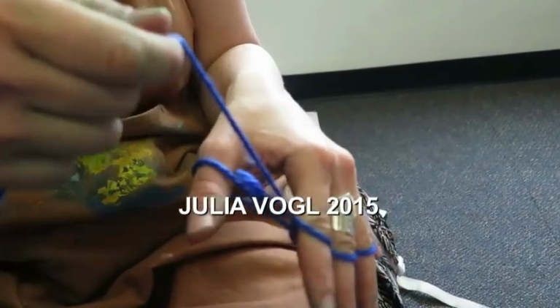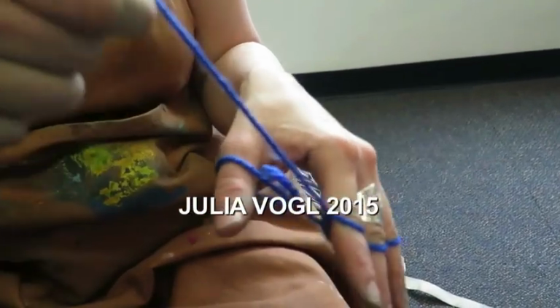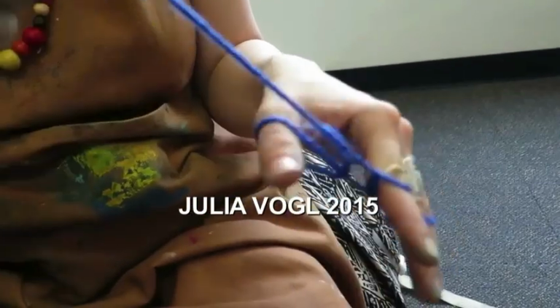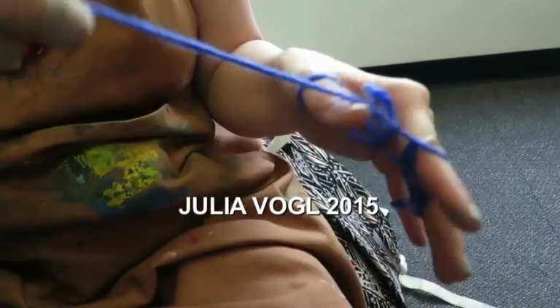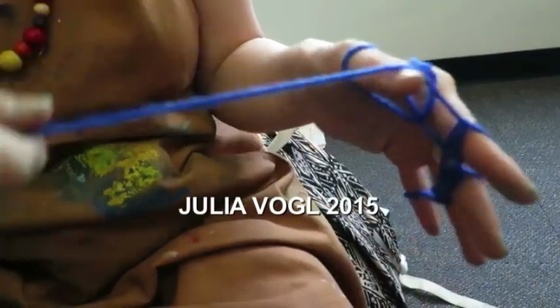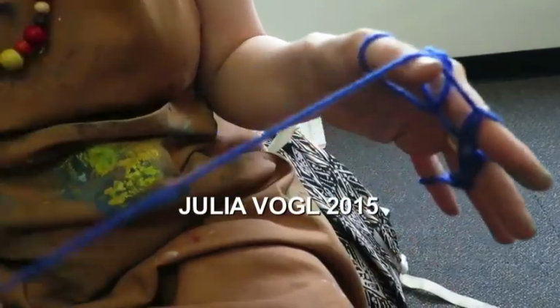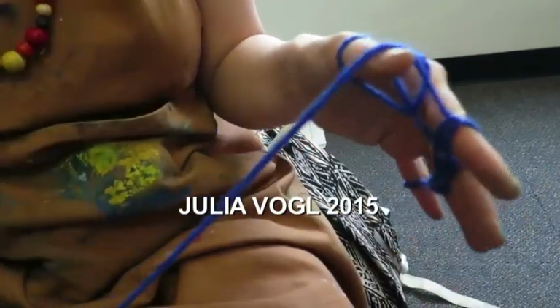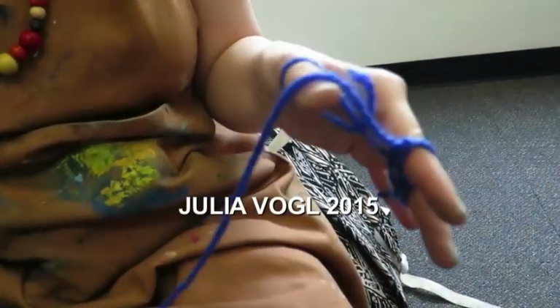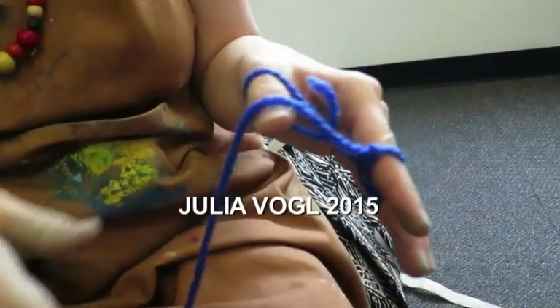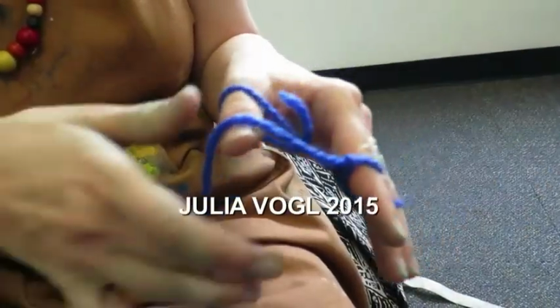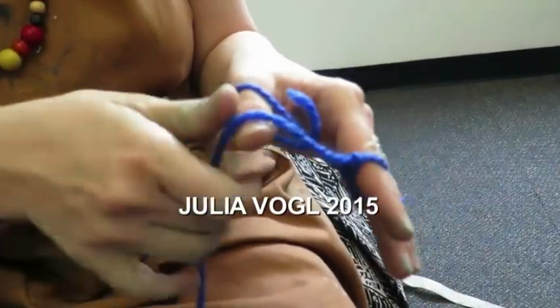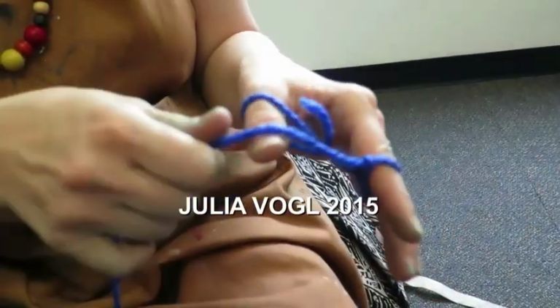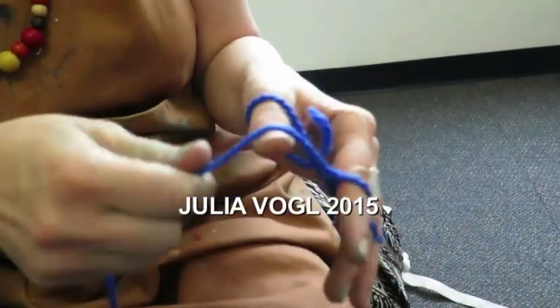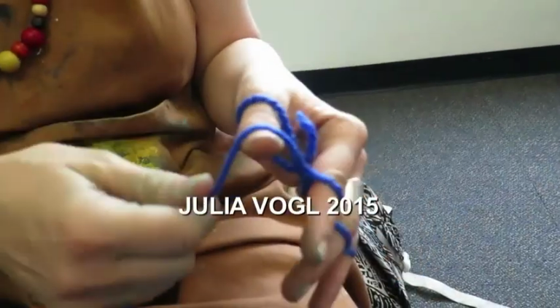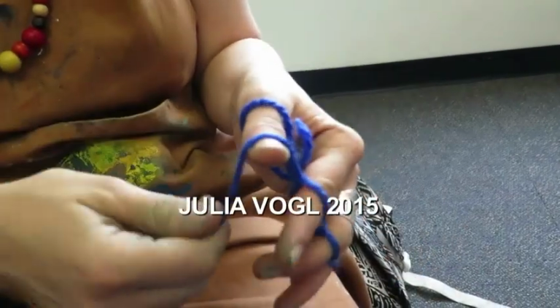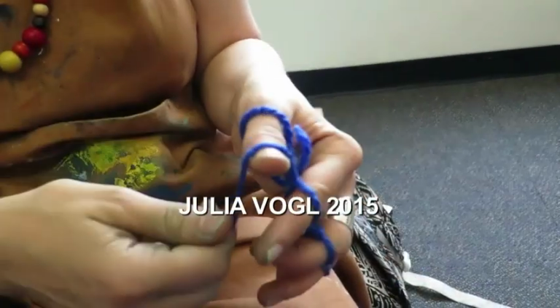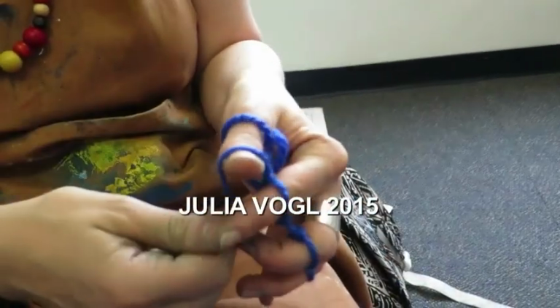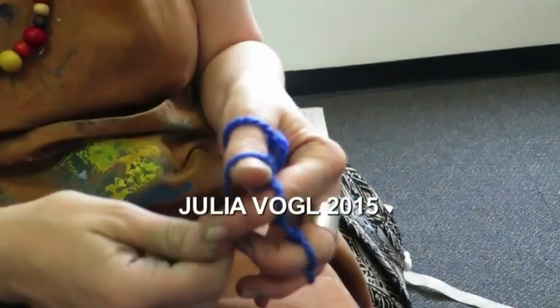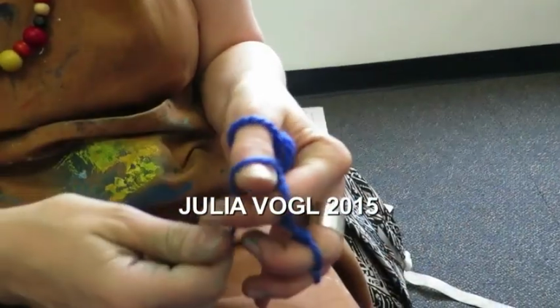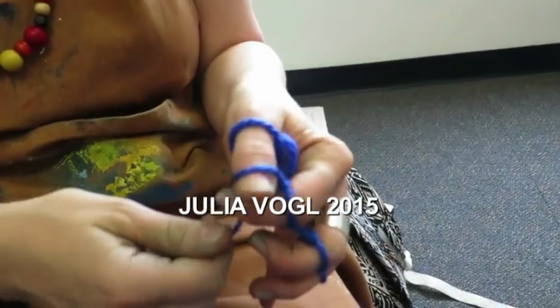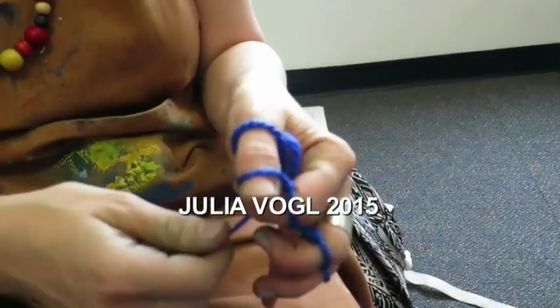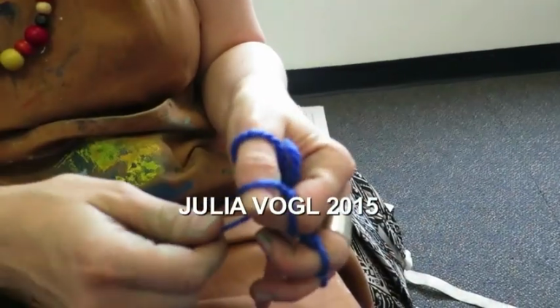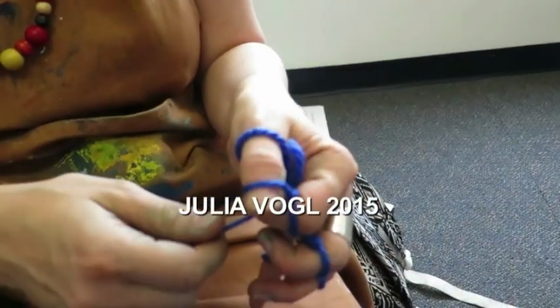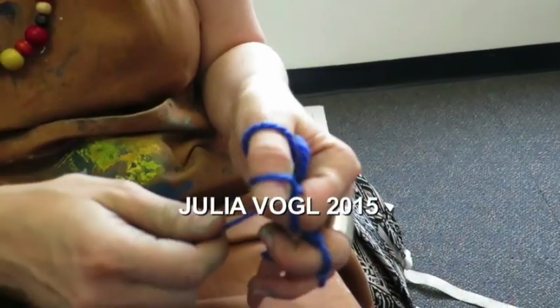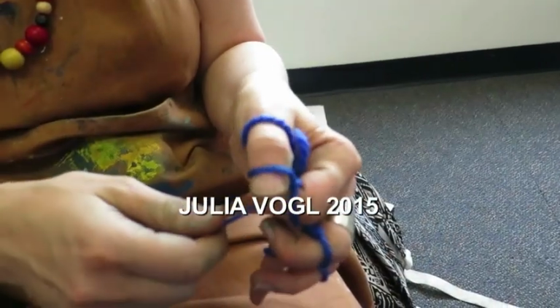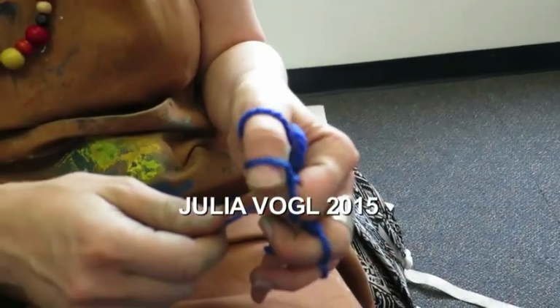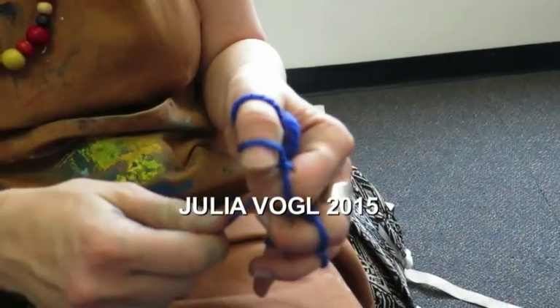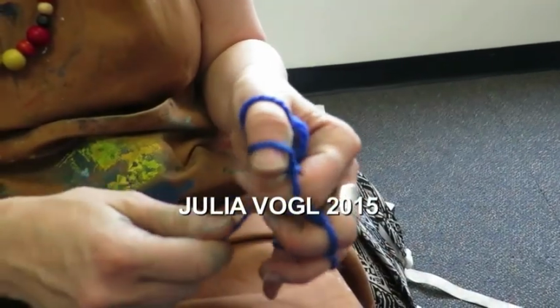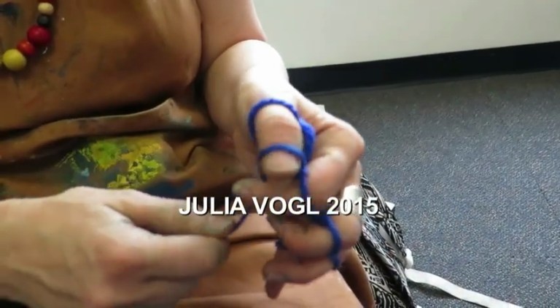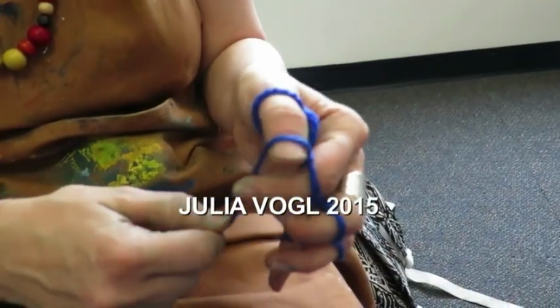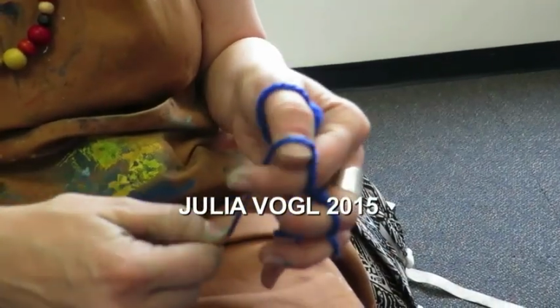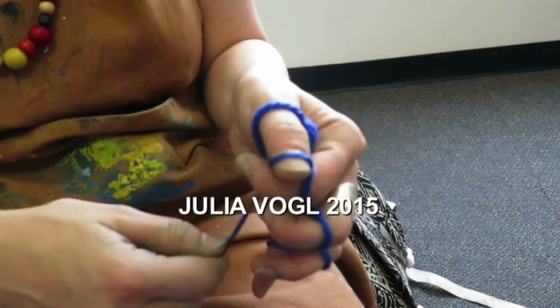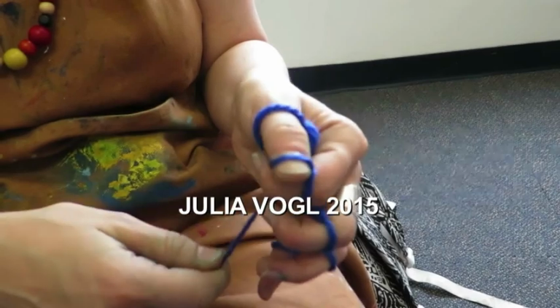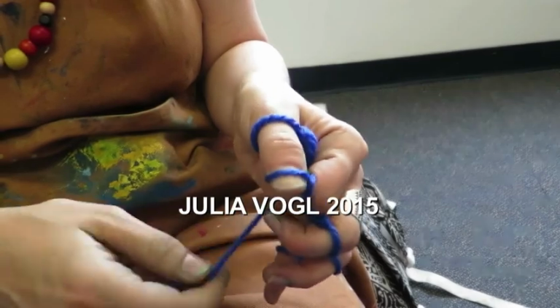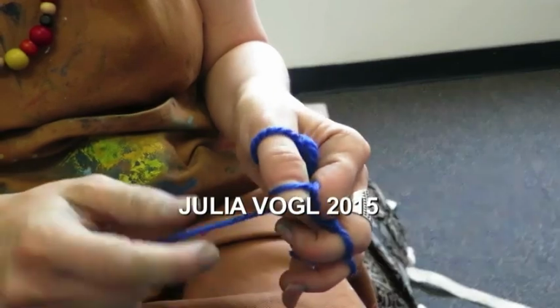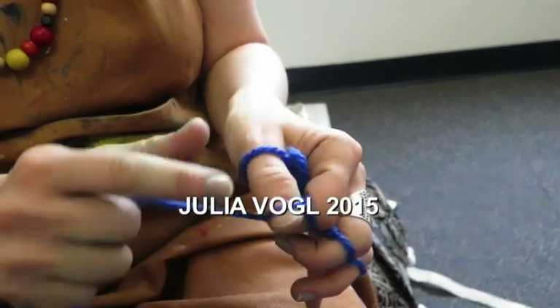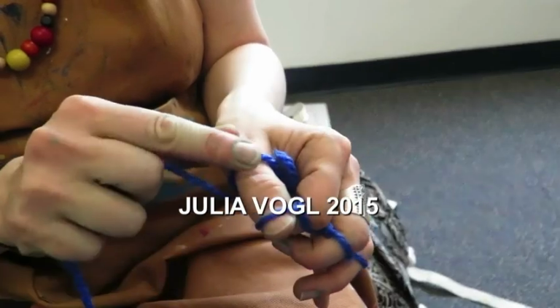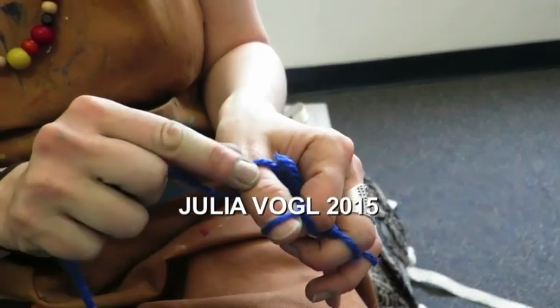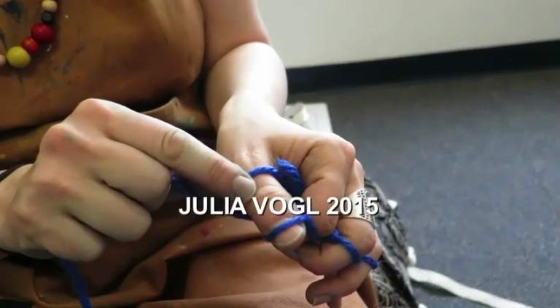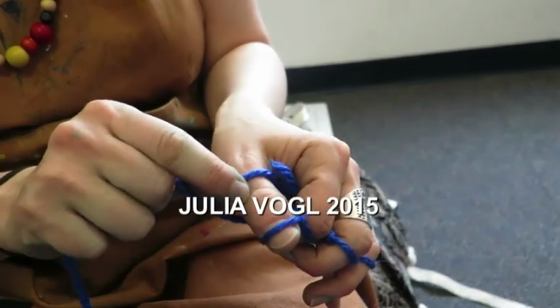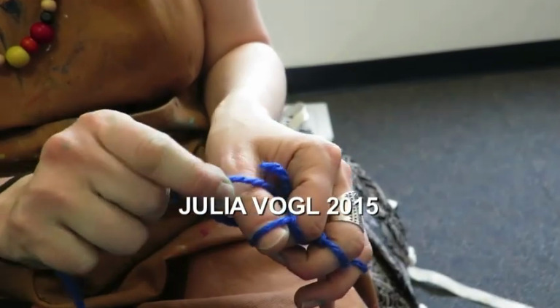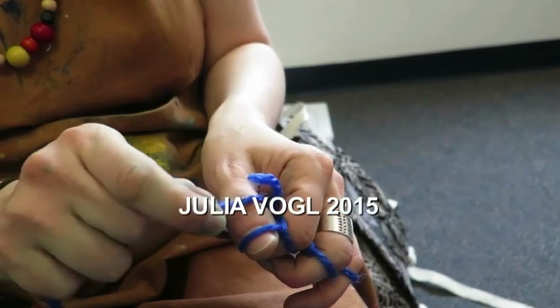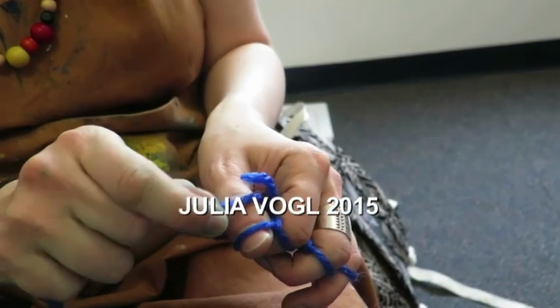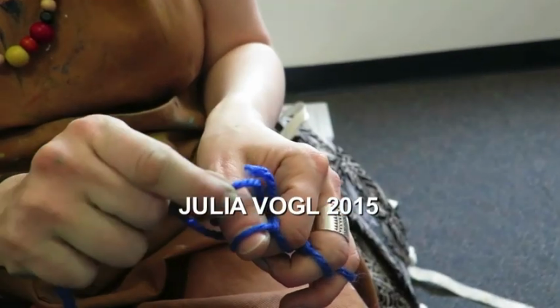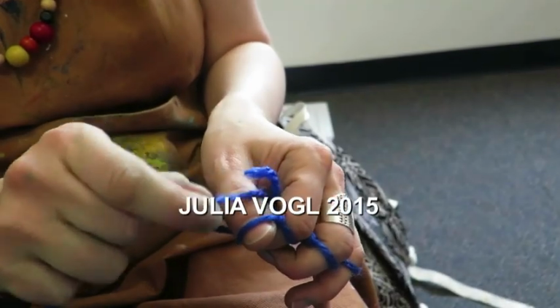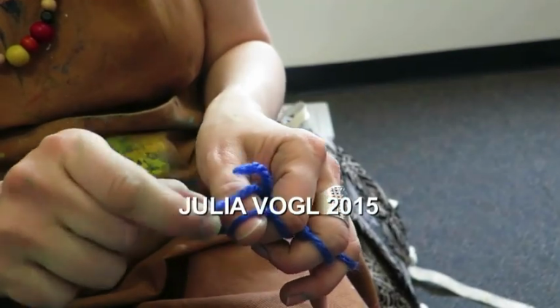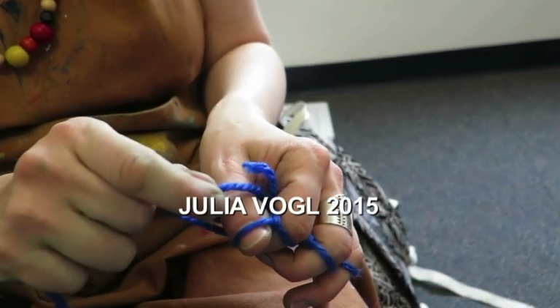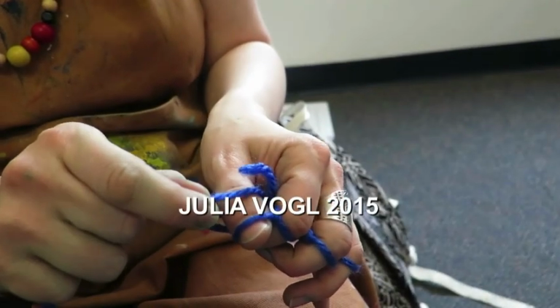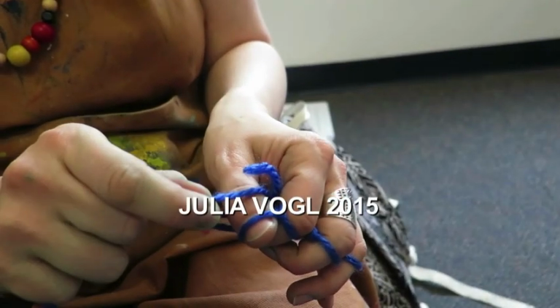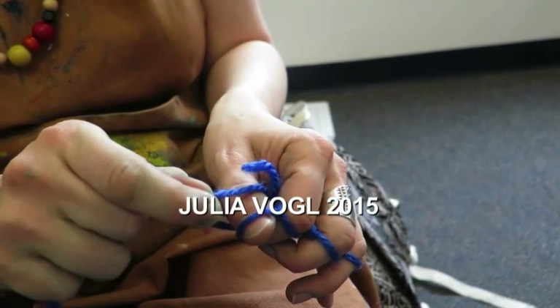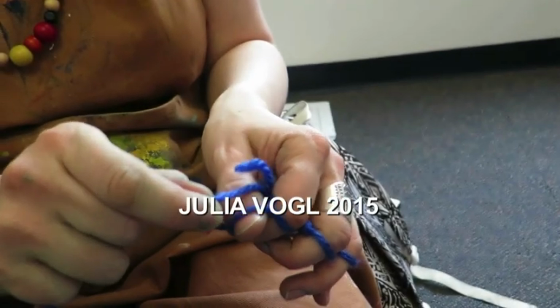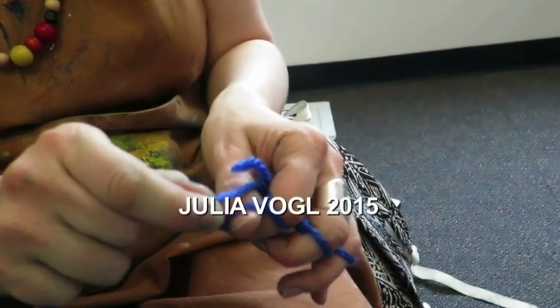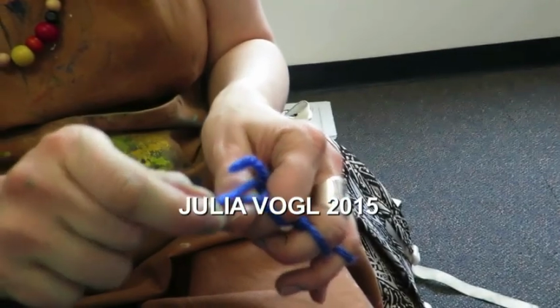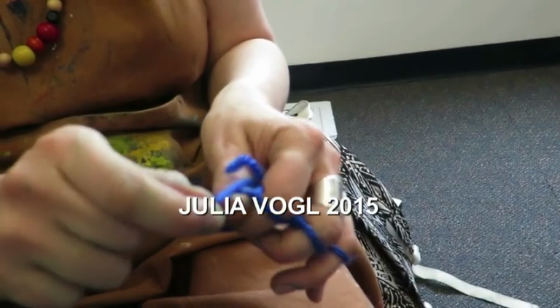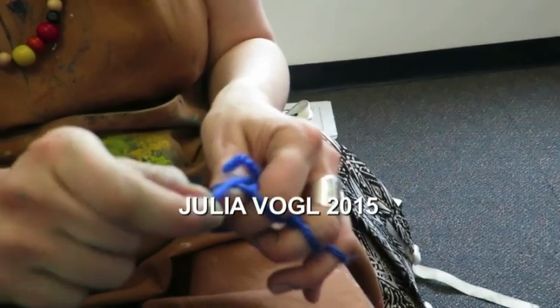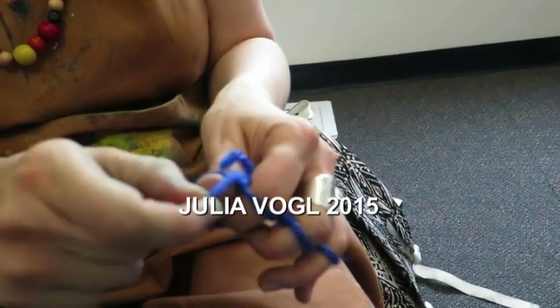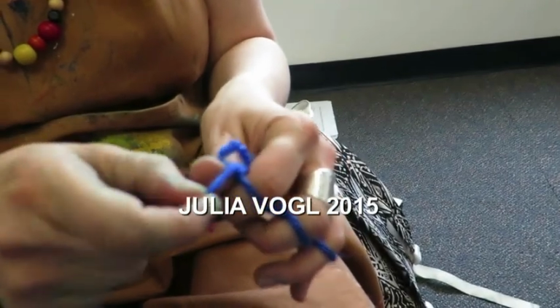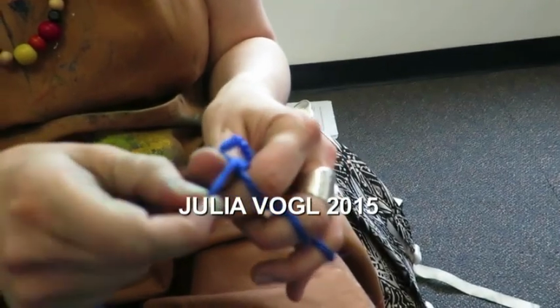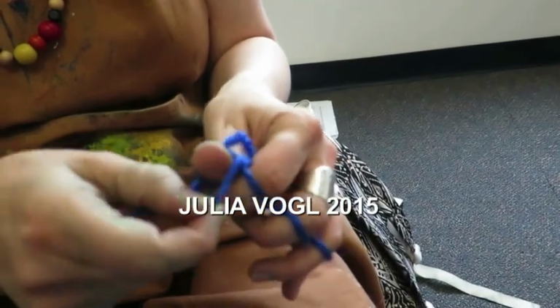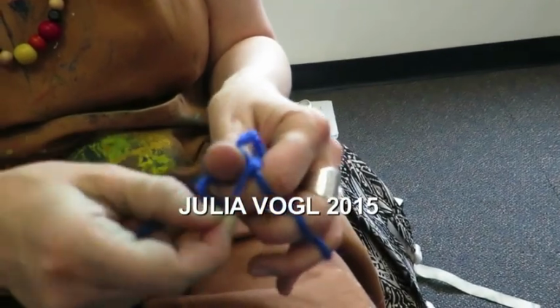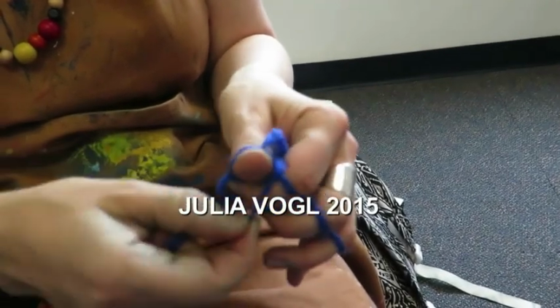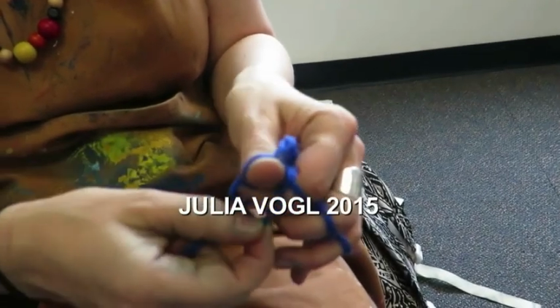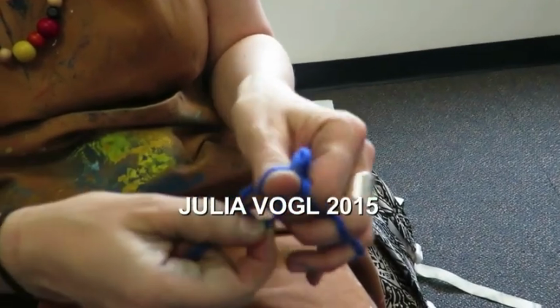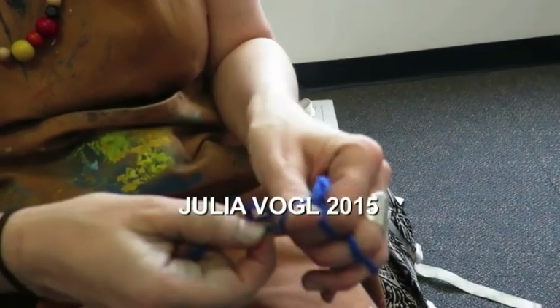When you get to the thumb you're going to do the same thing. Put it in front, pick up the whole loop, and take it off your finger.